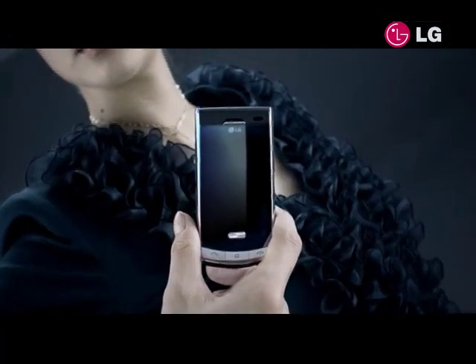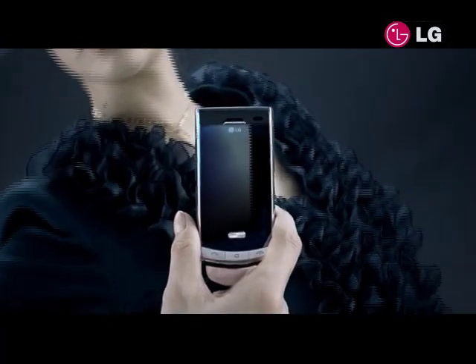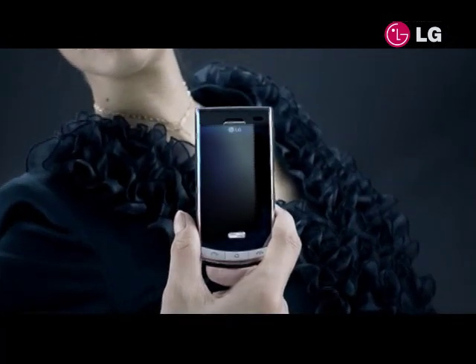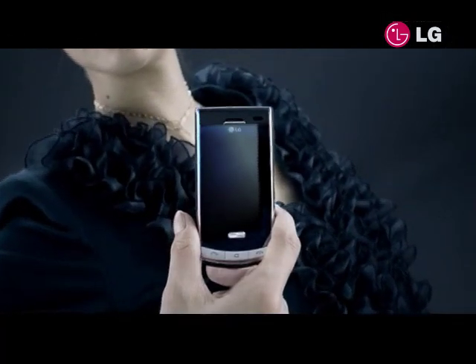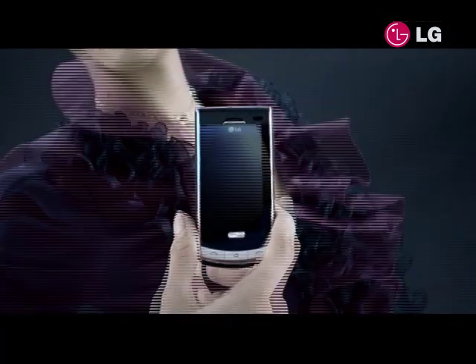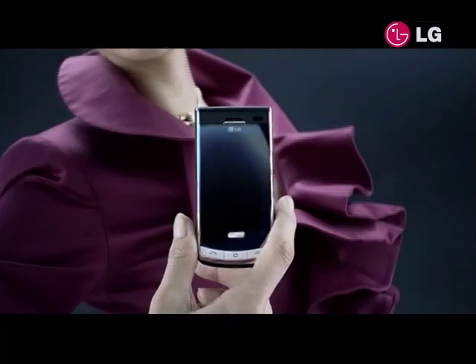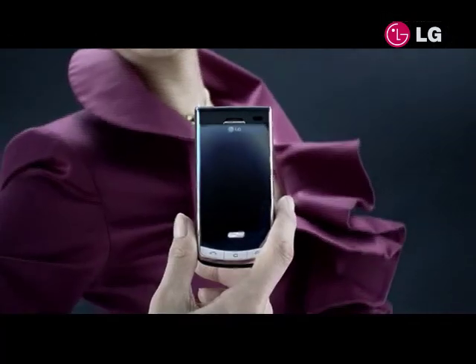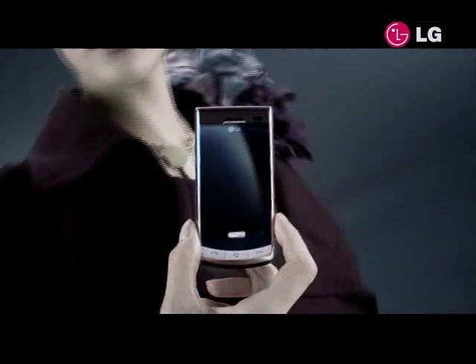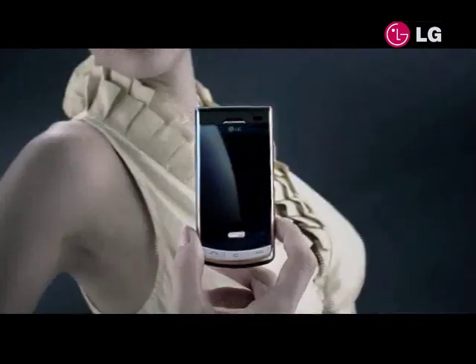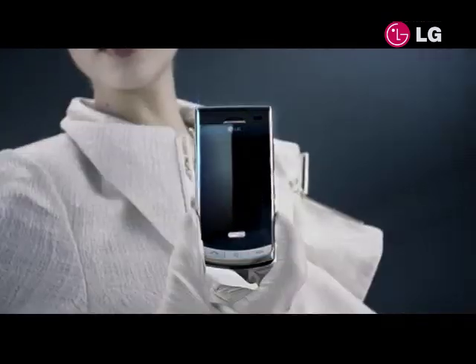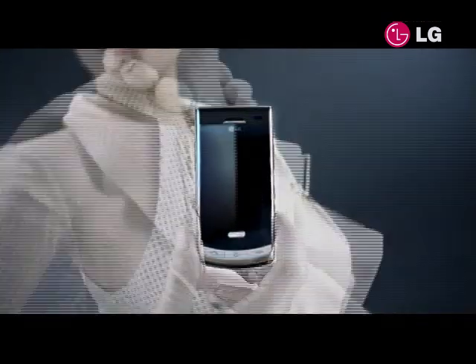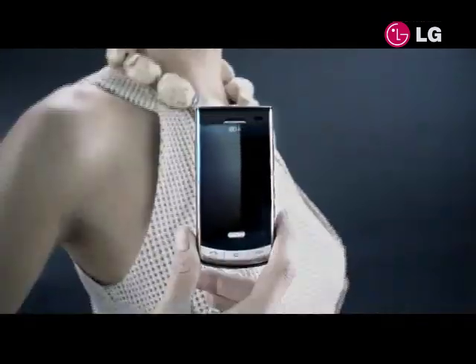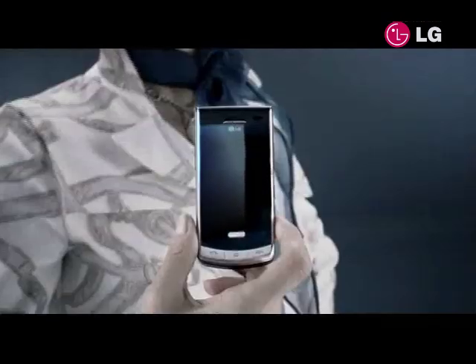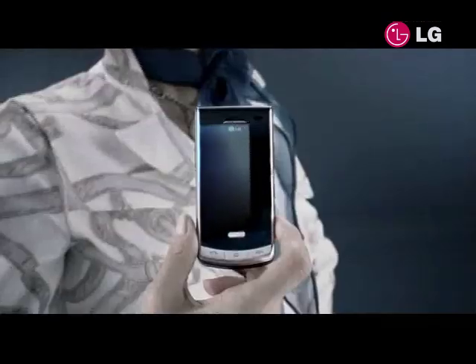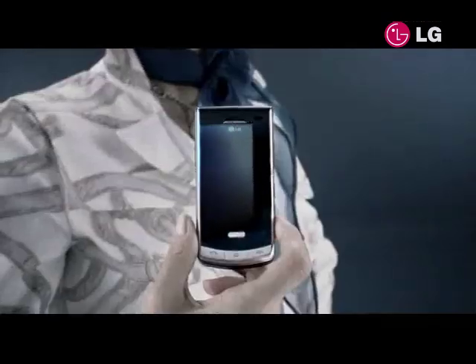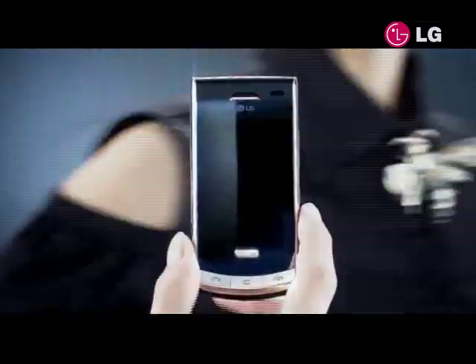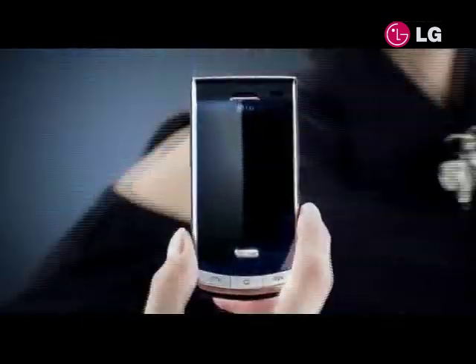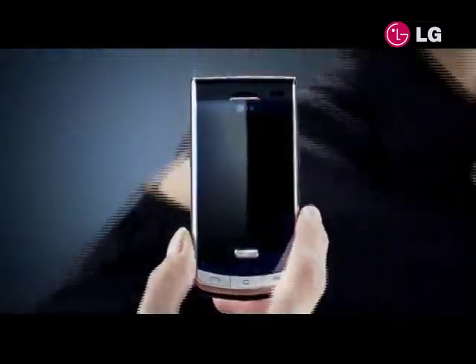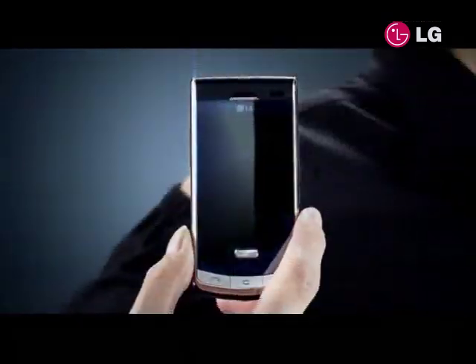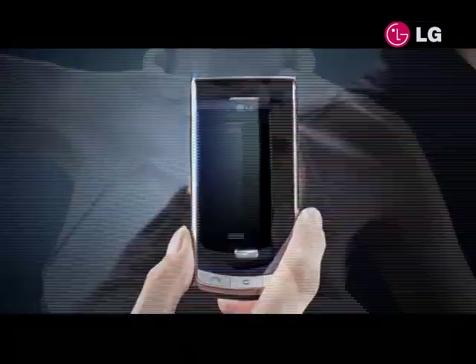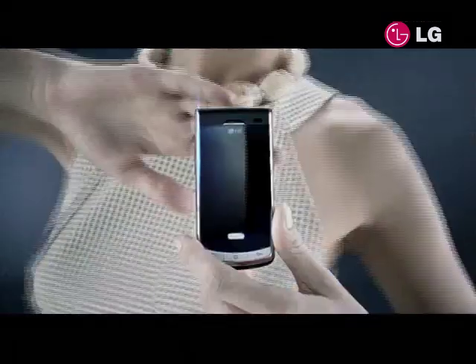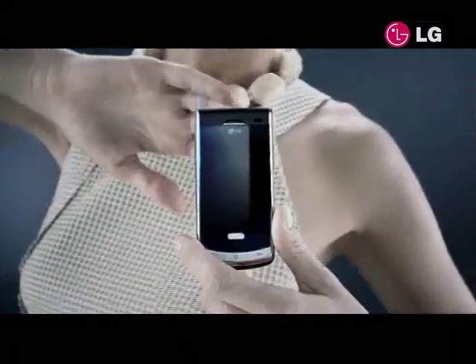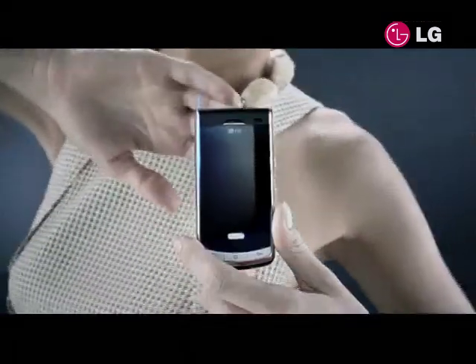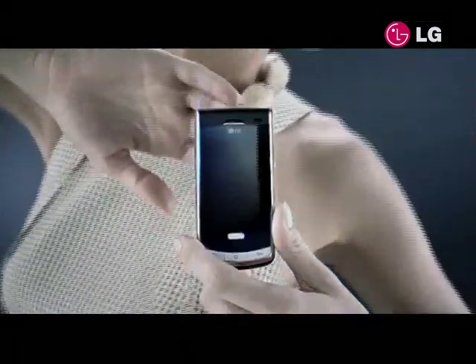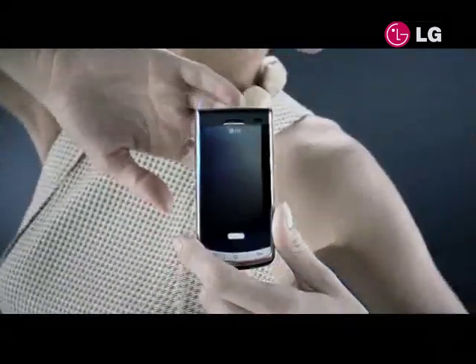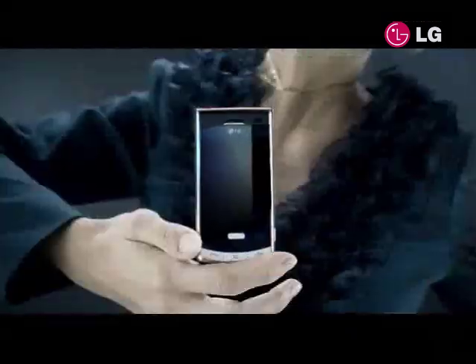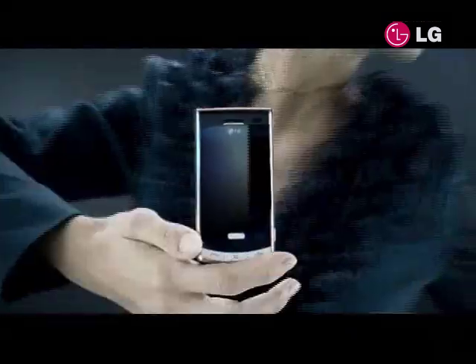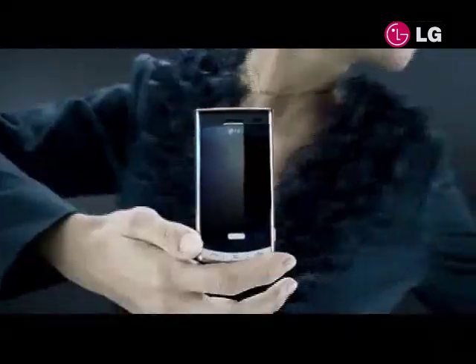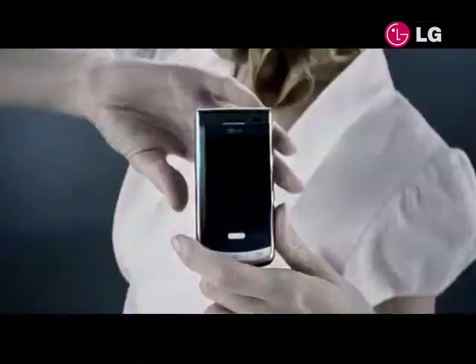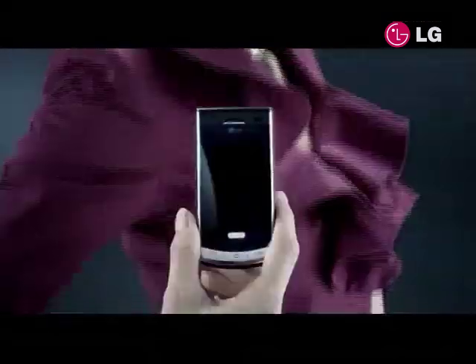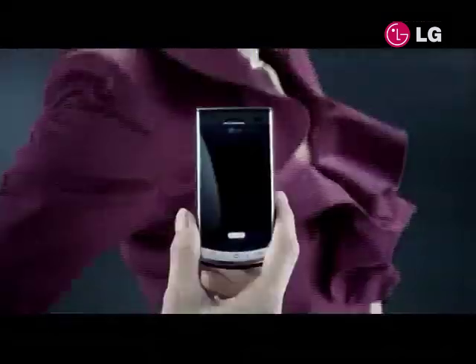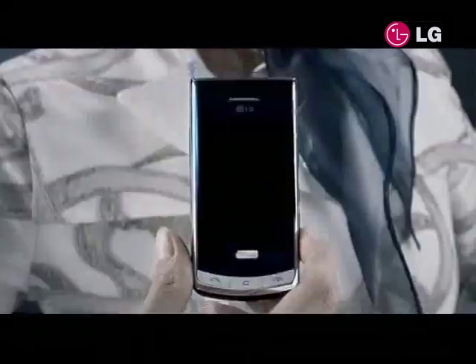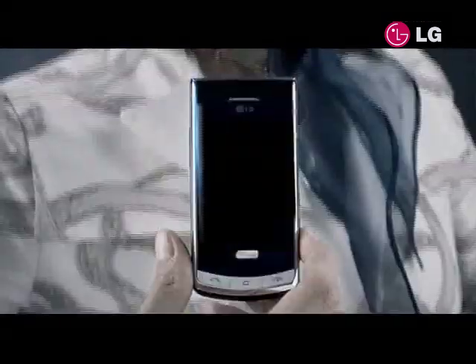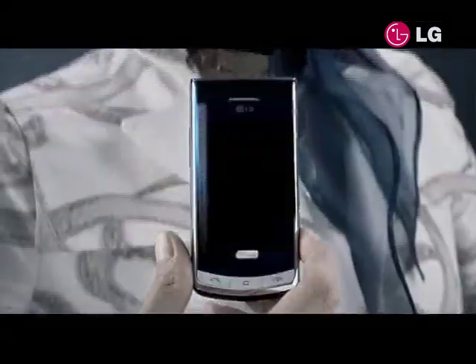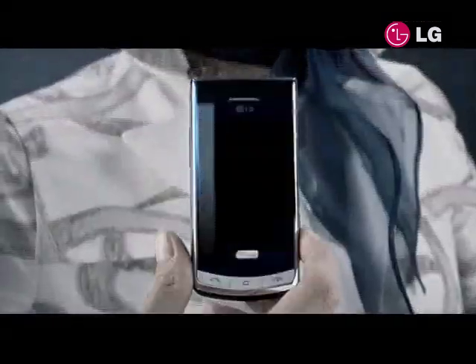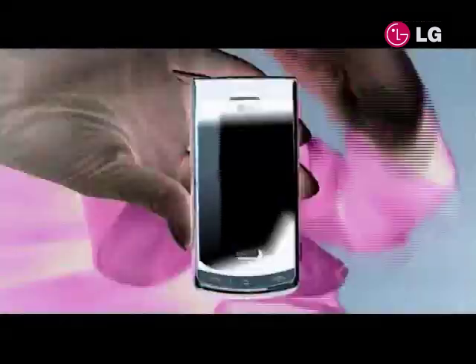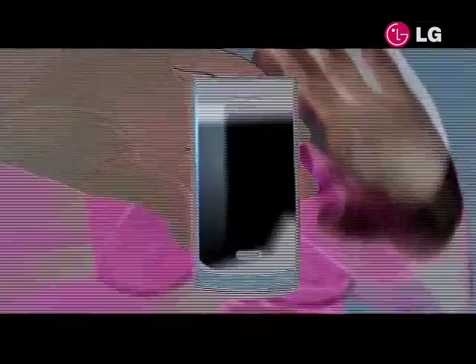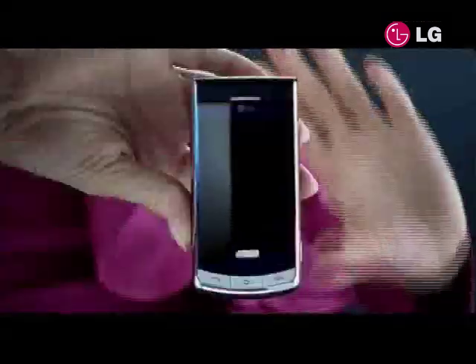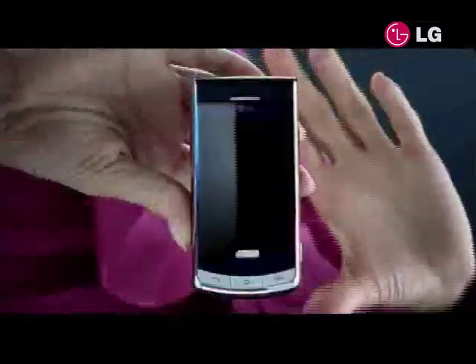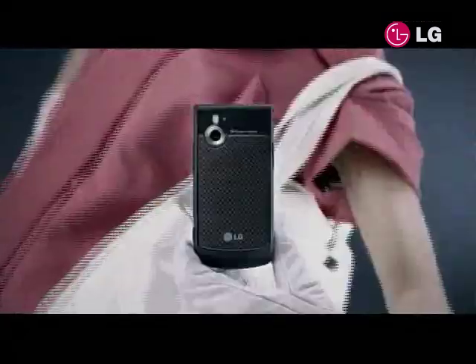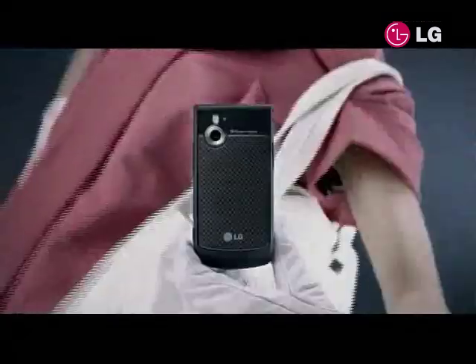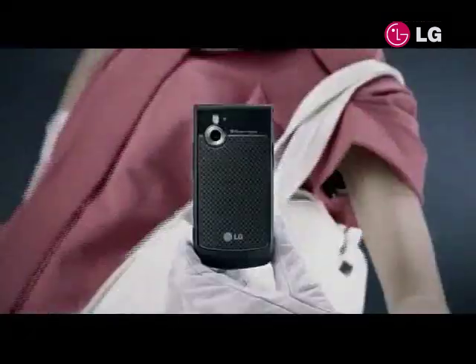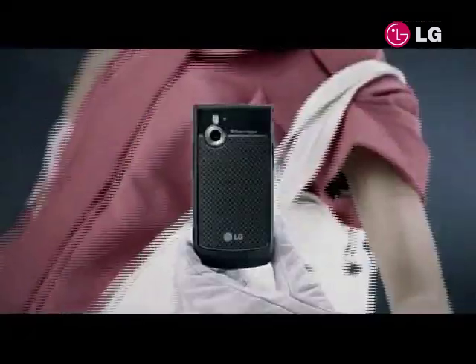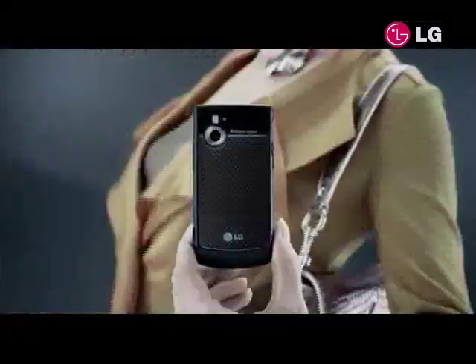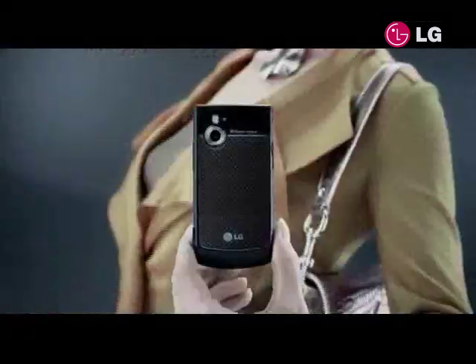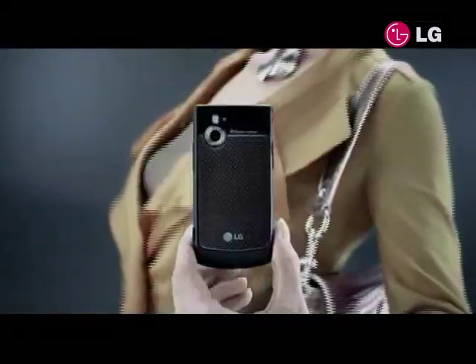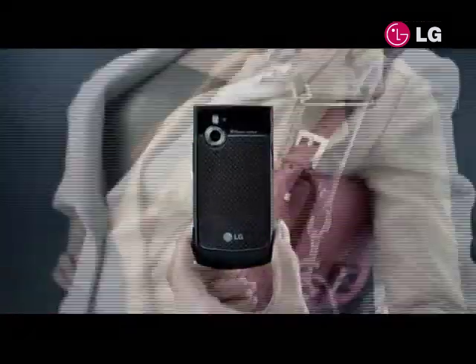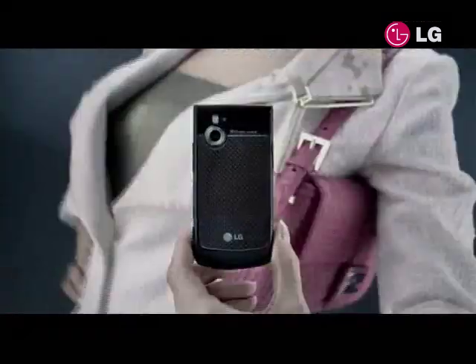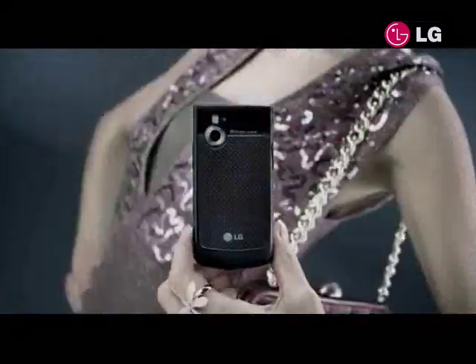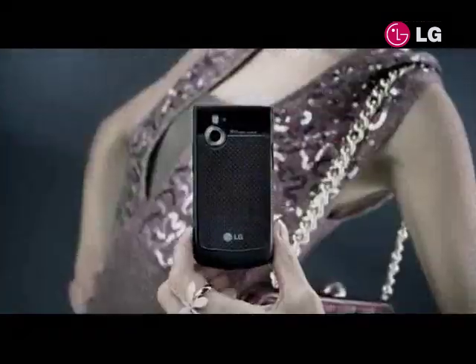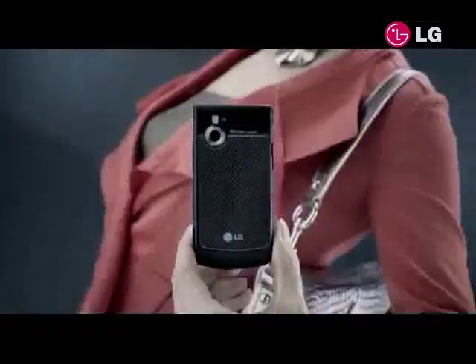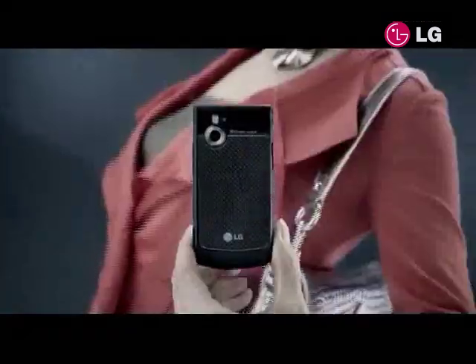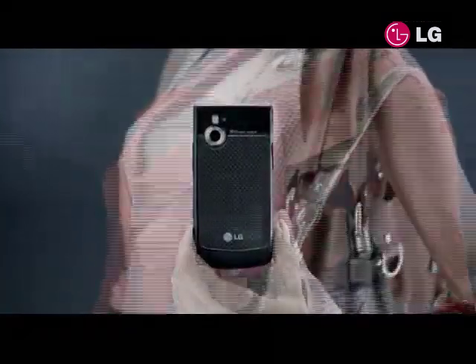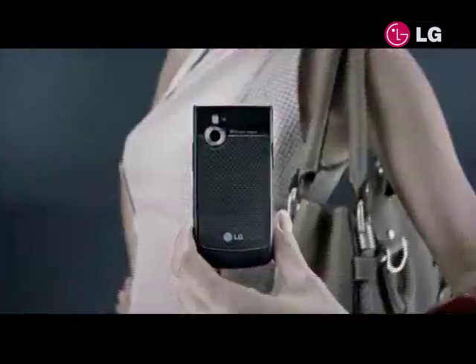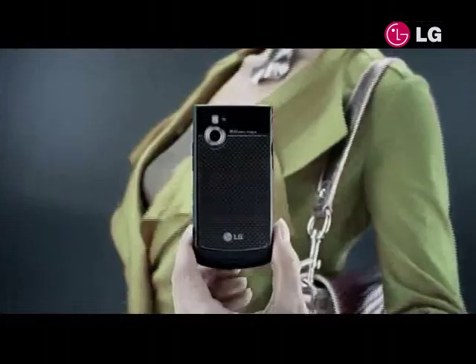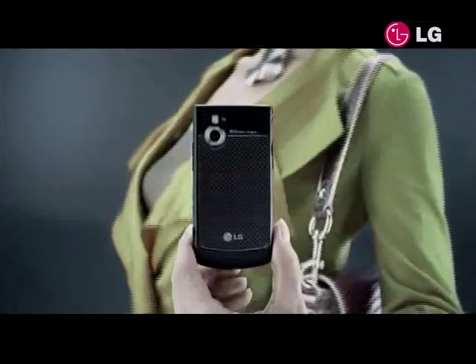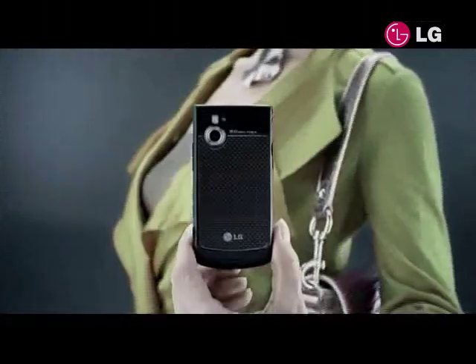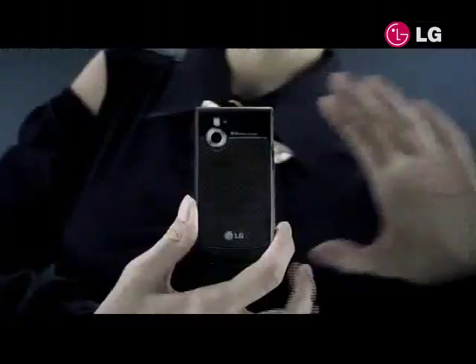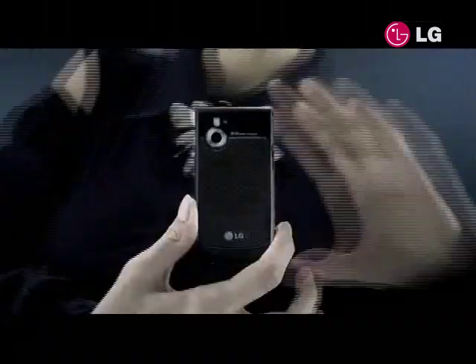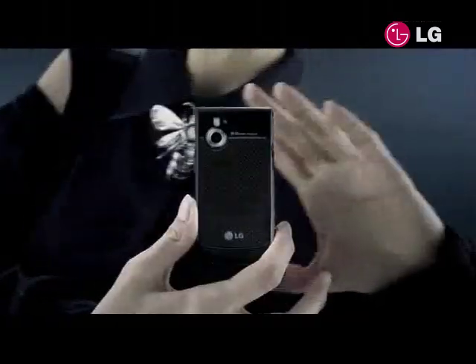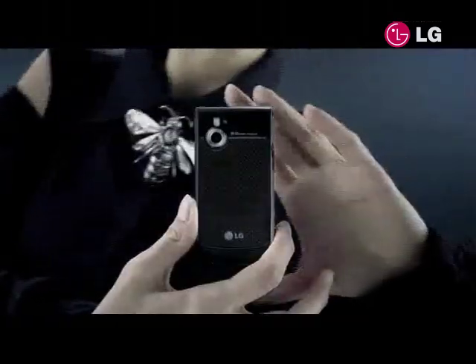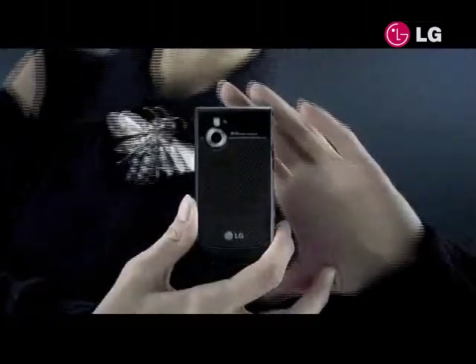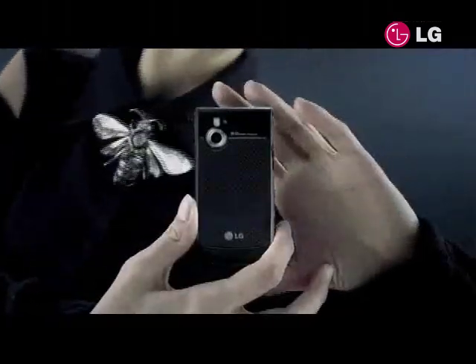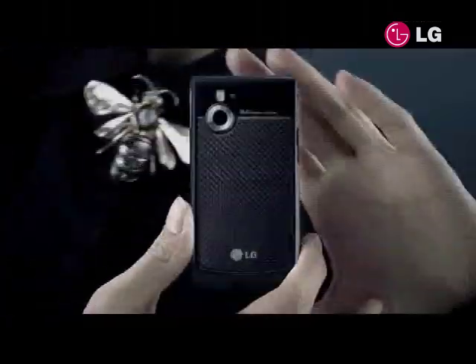Defining true luxury in every form and angle, LG Secrets' style and image will be magnified through time.